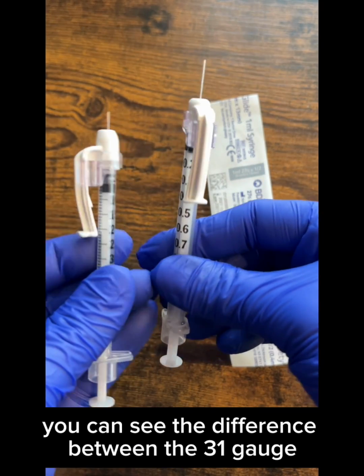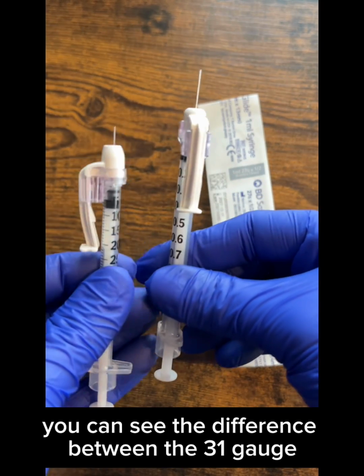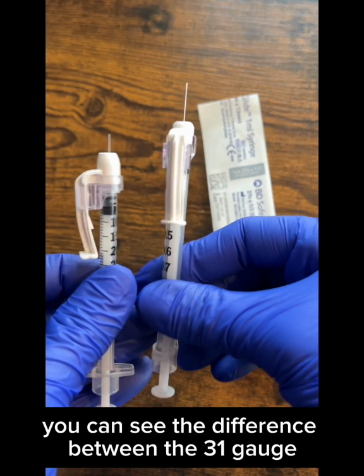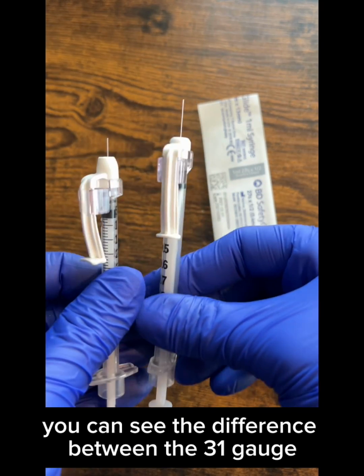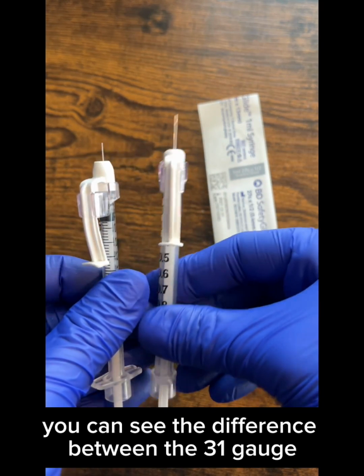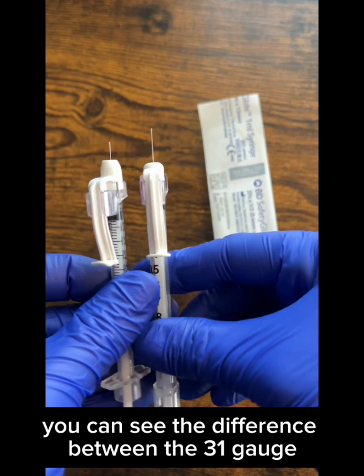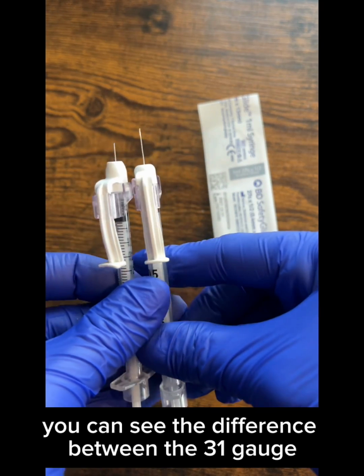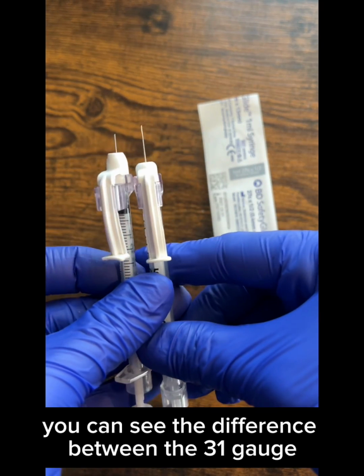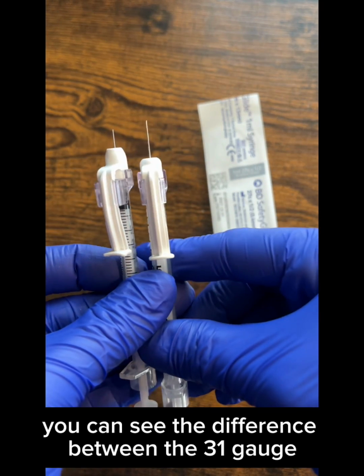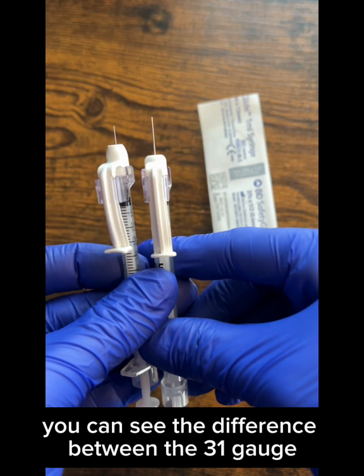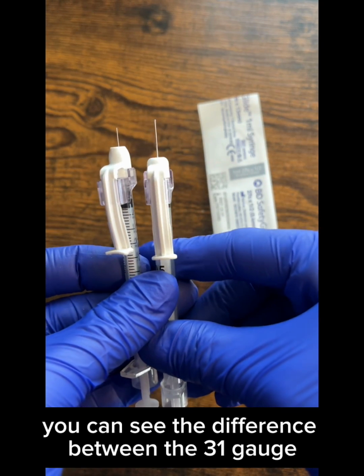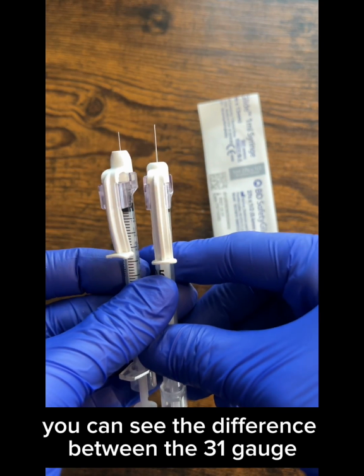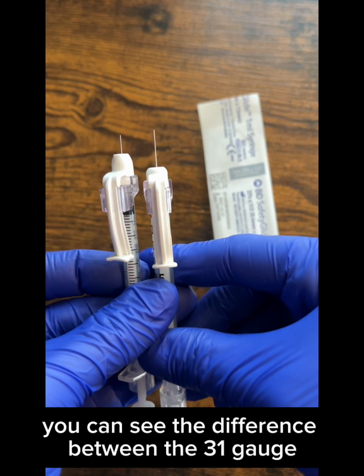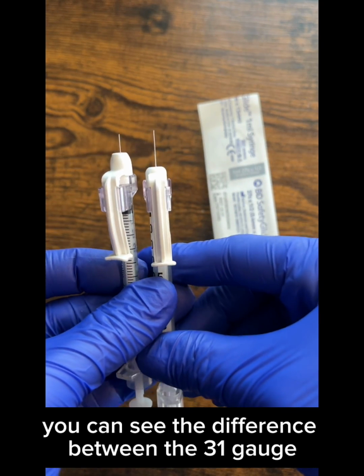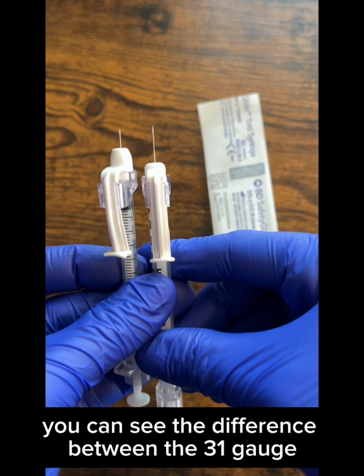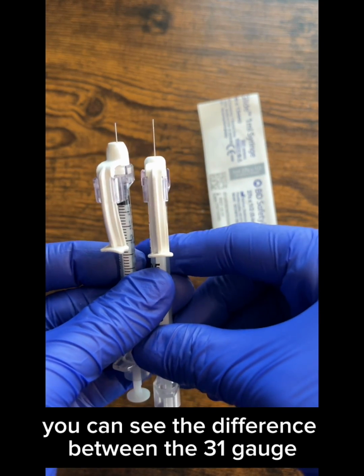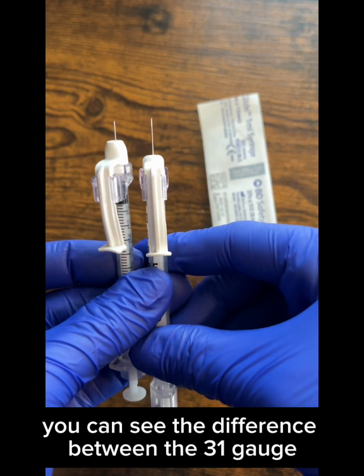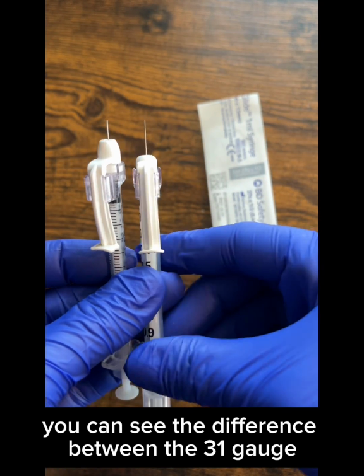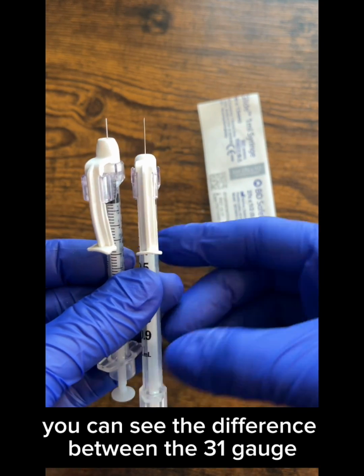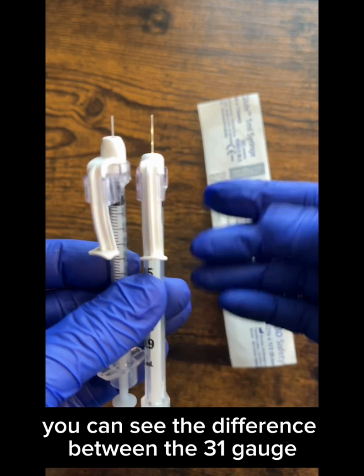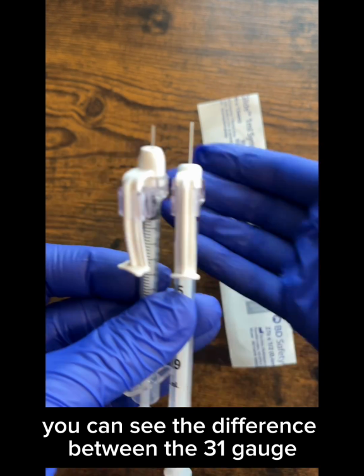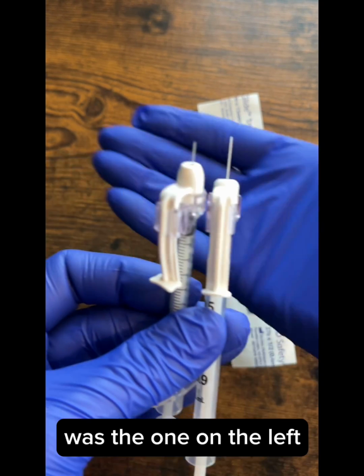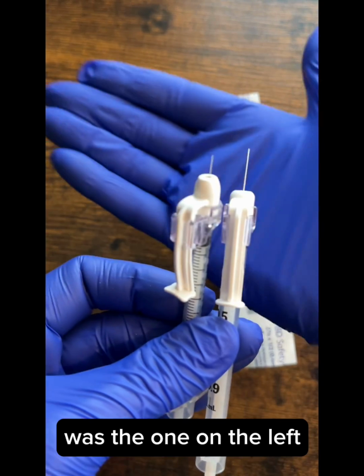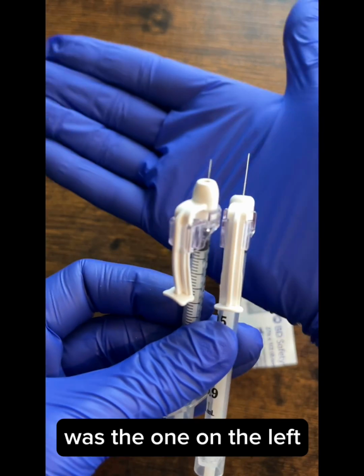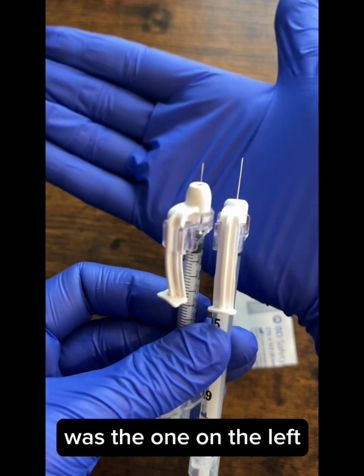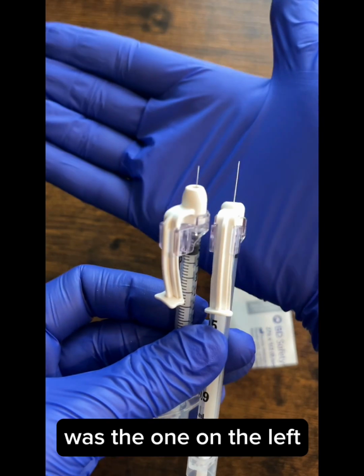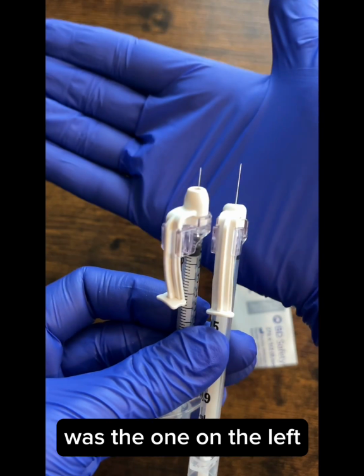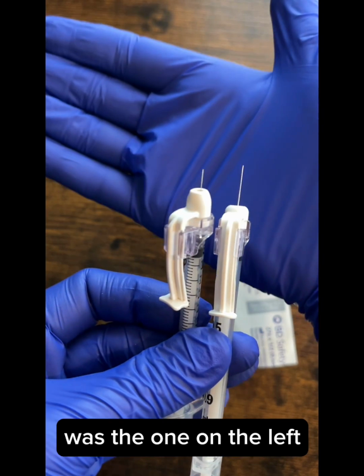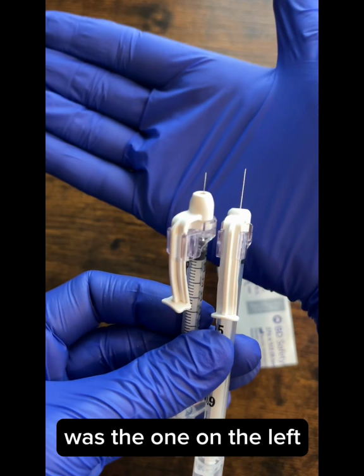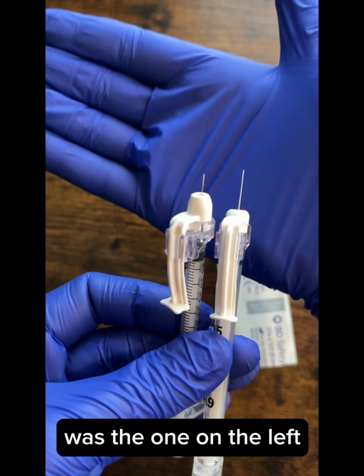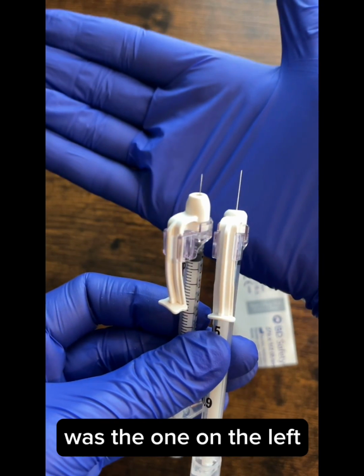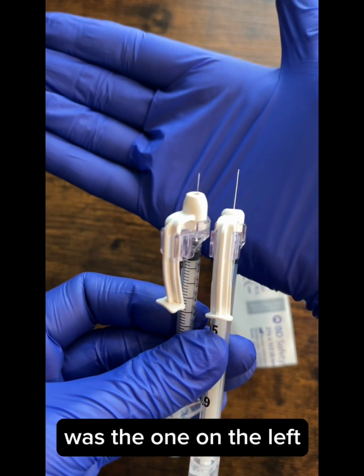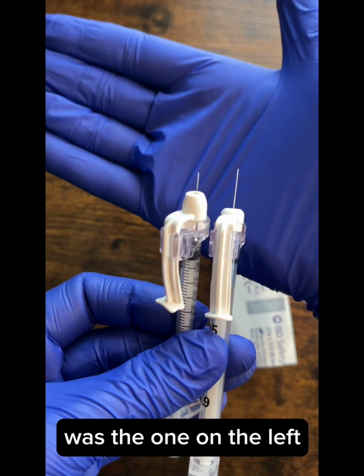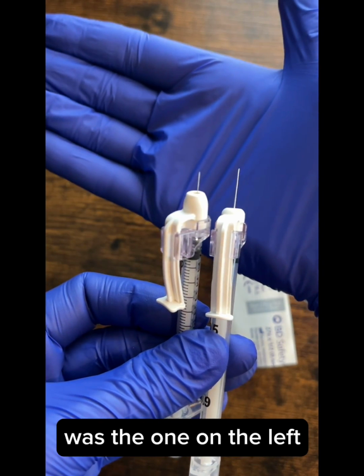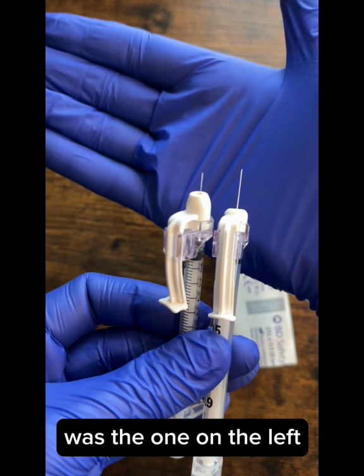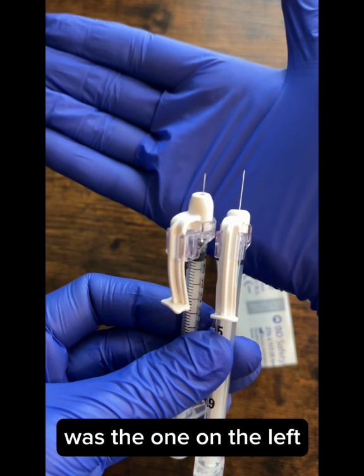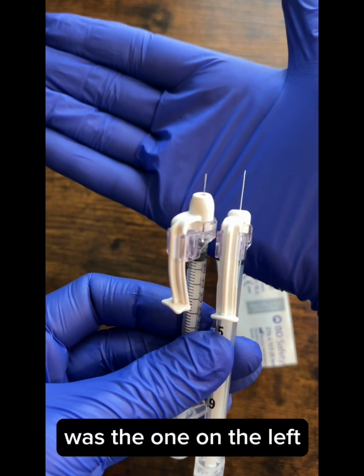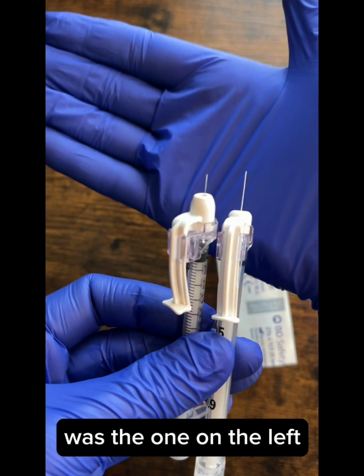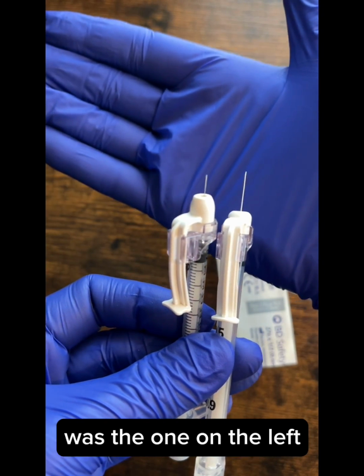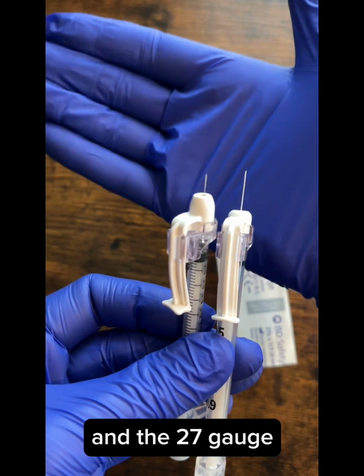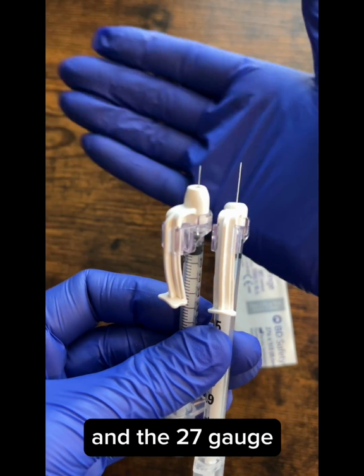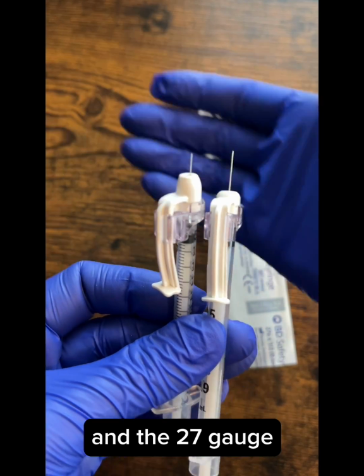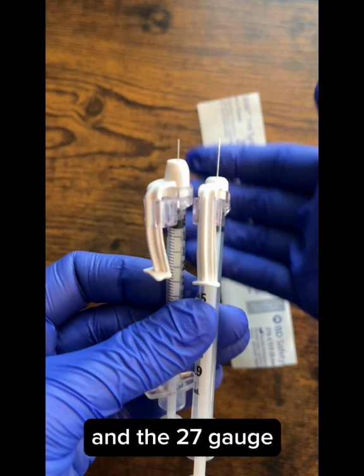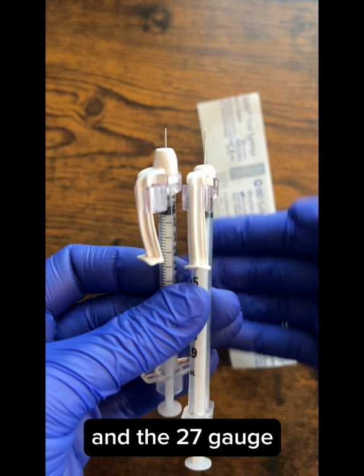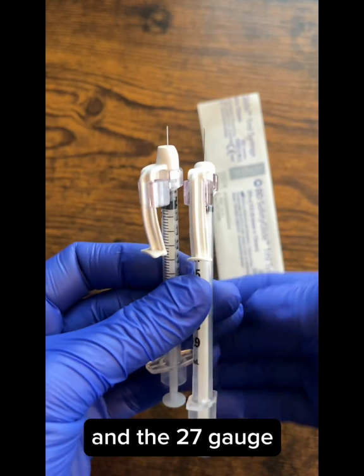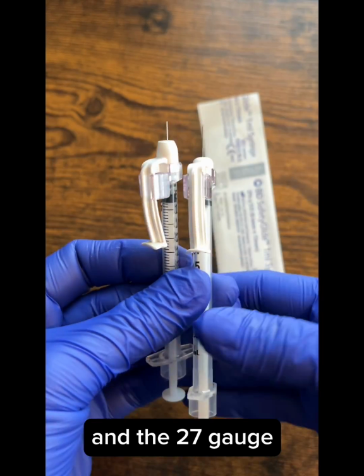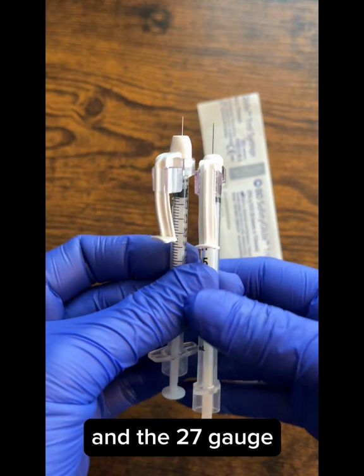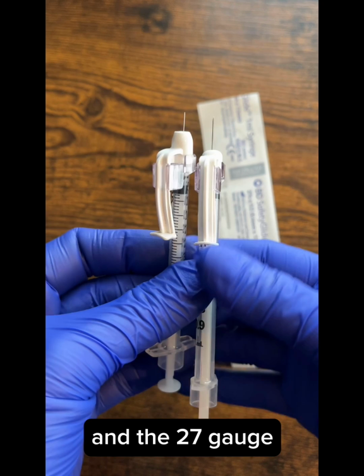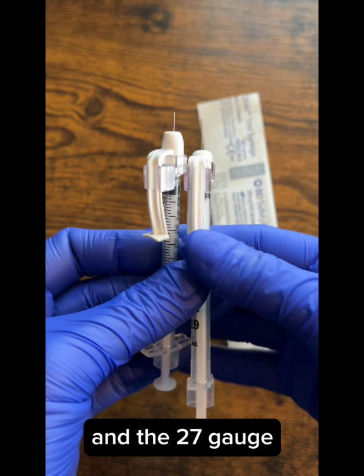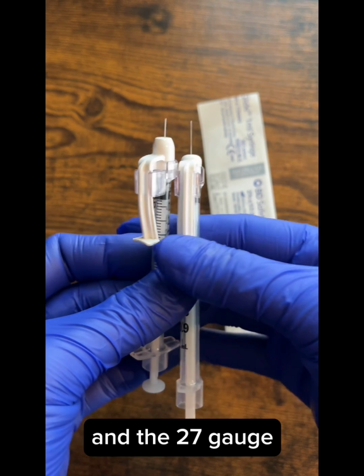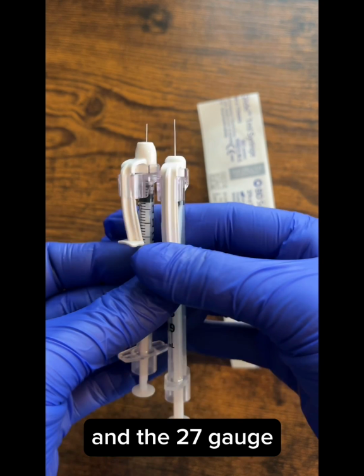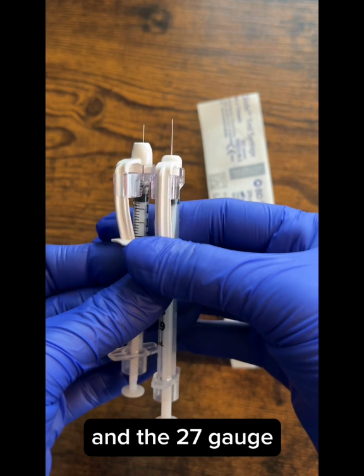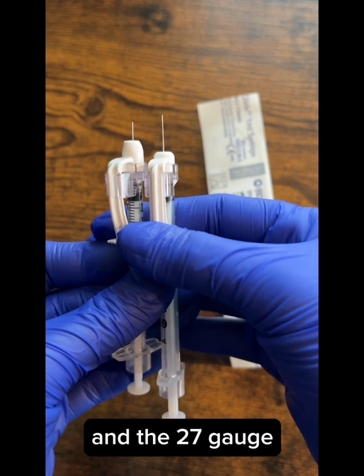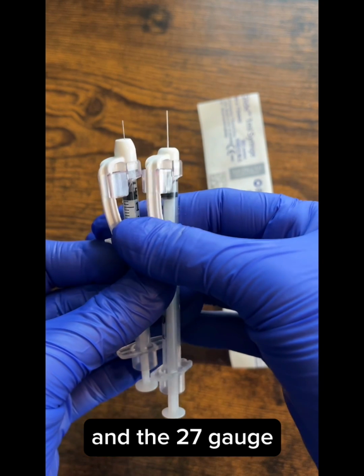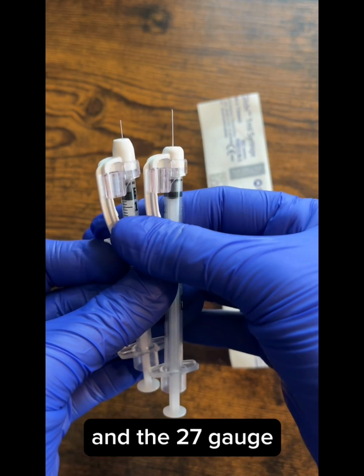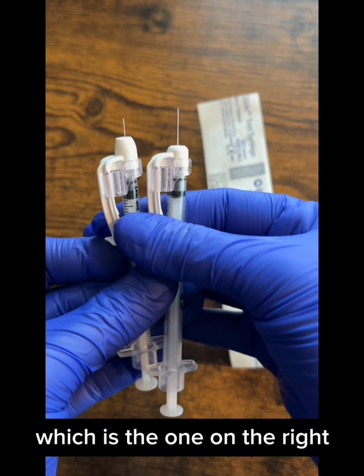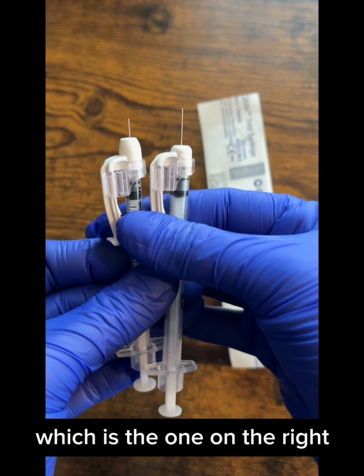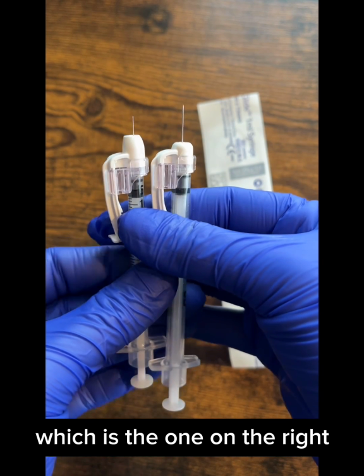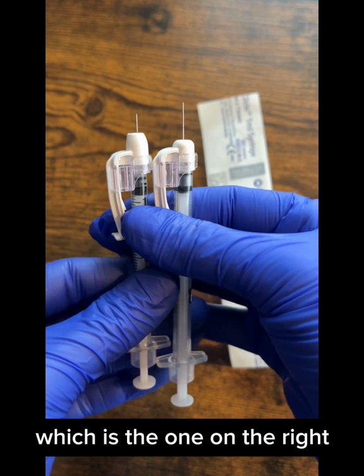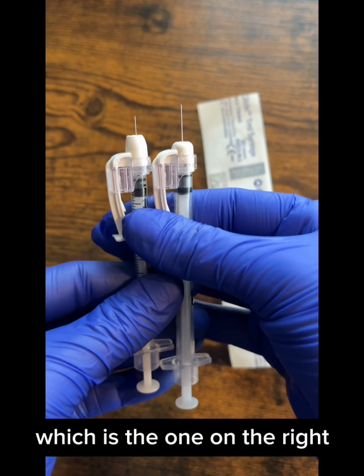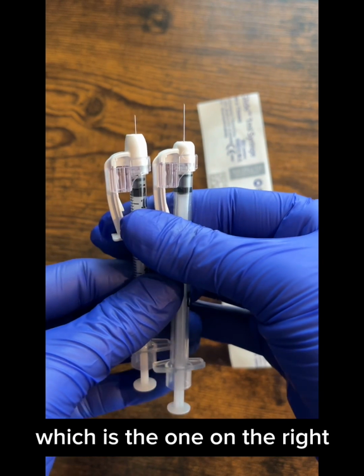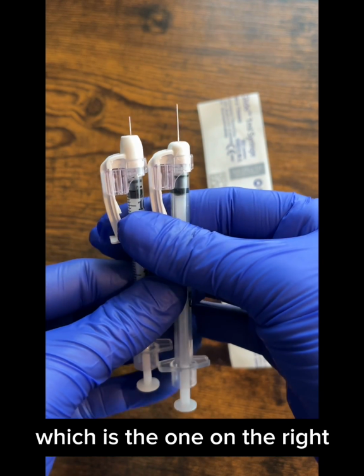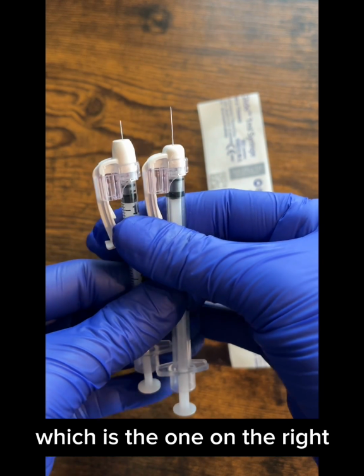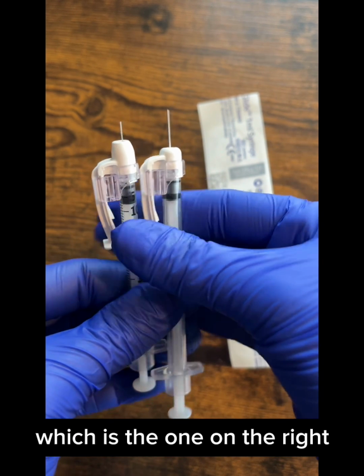You can see the difference between the 31 gauge, which is the one on the left, and the 27 gauge, which is the one on the right.